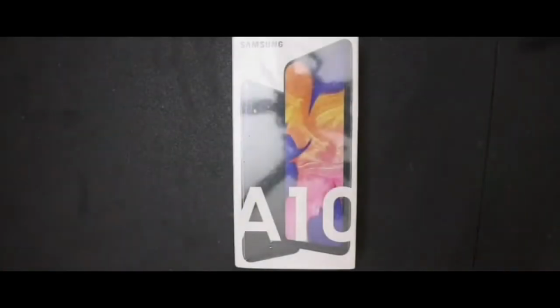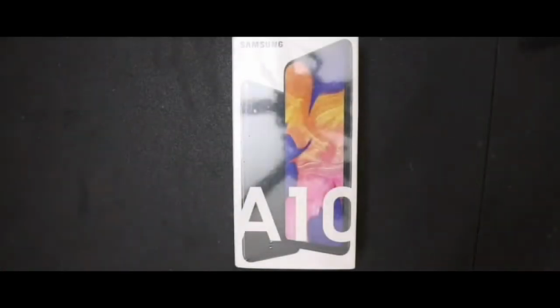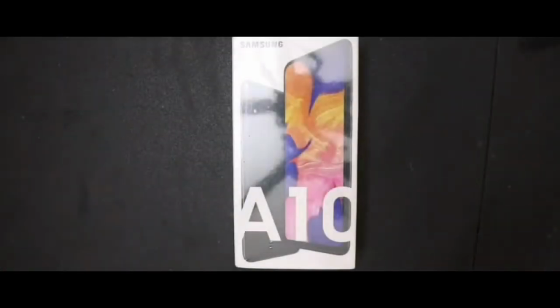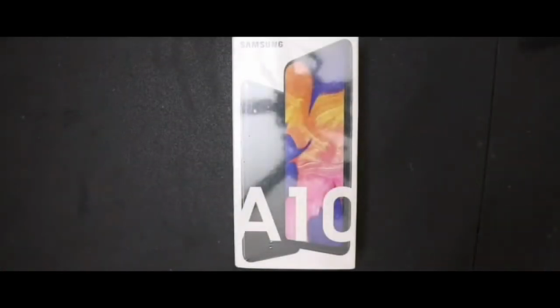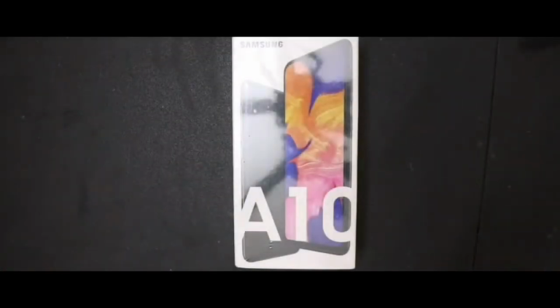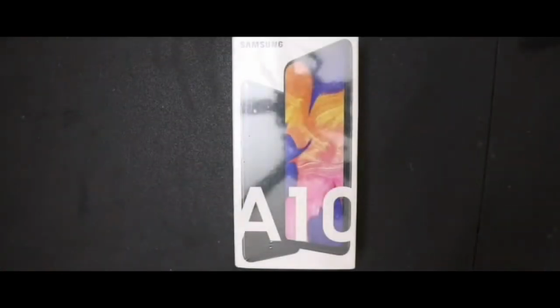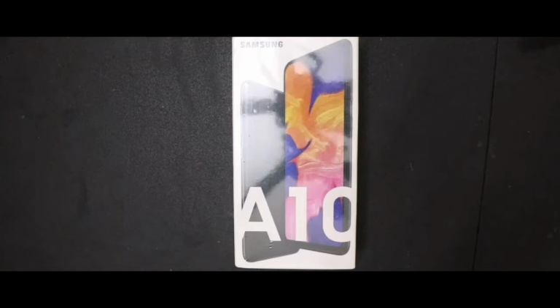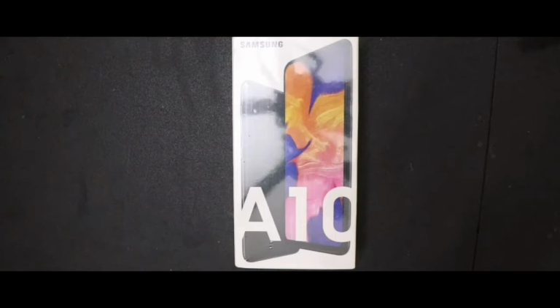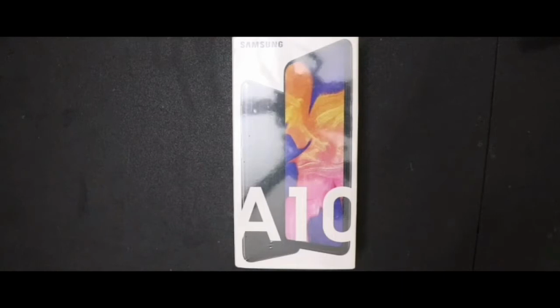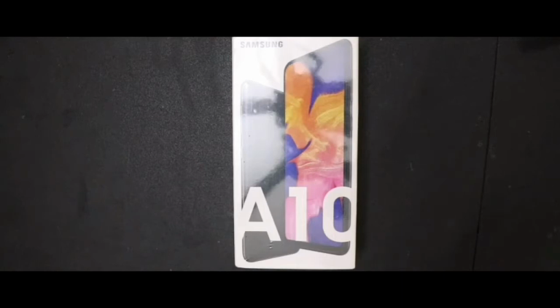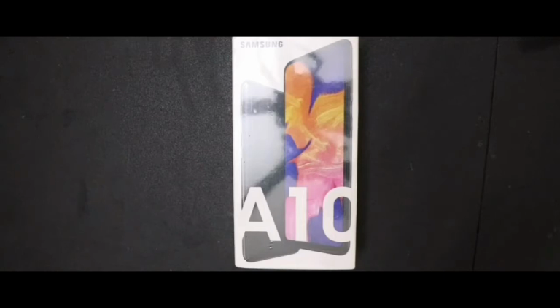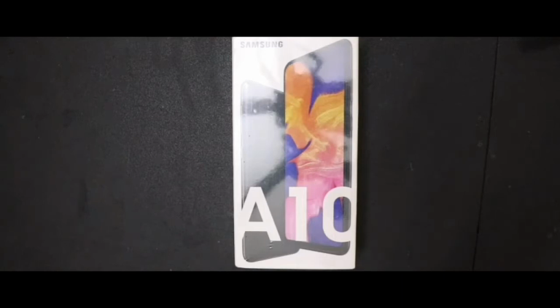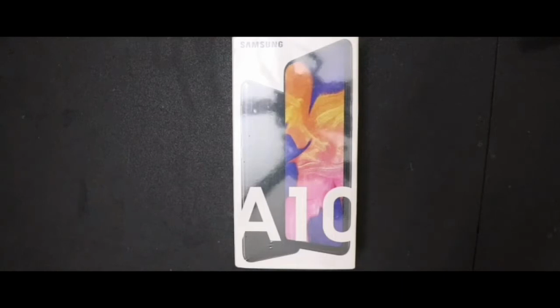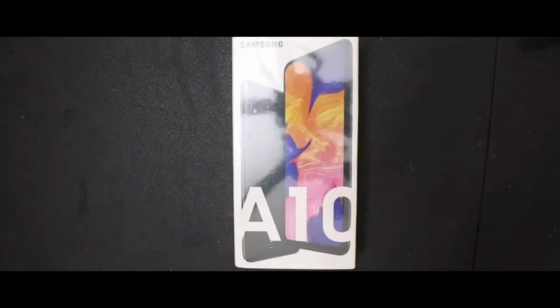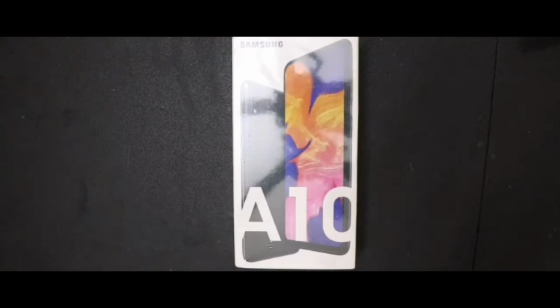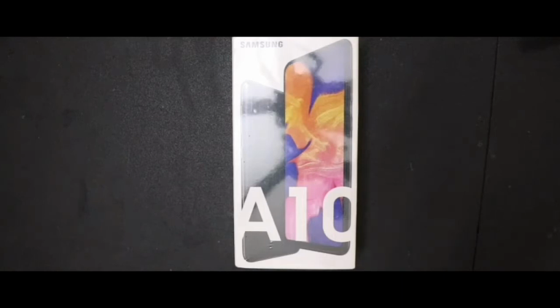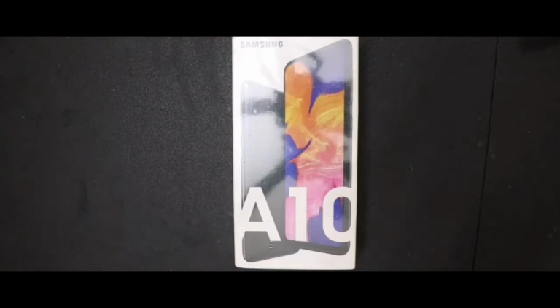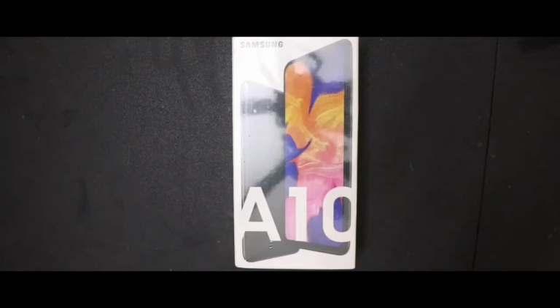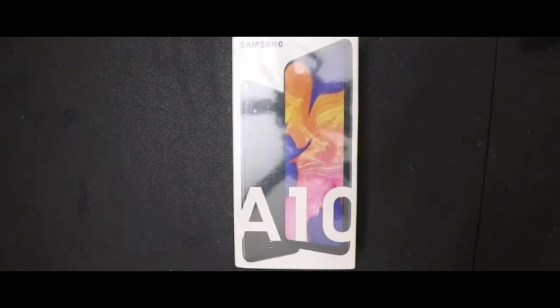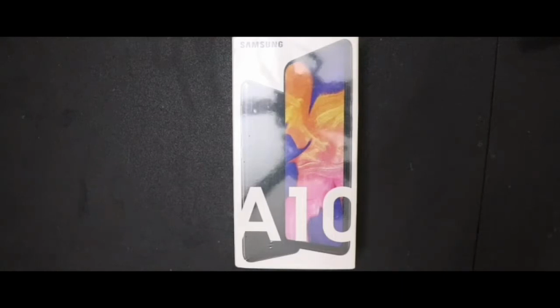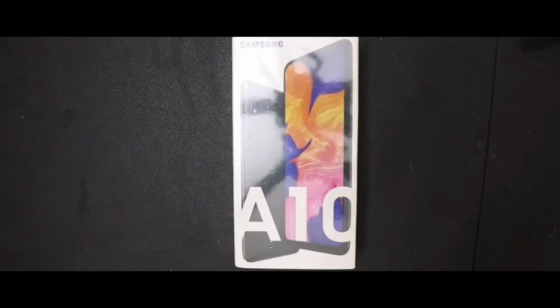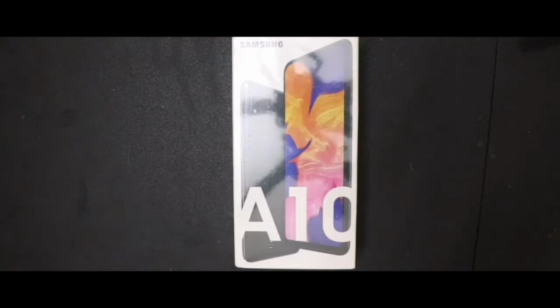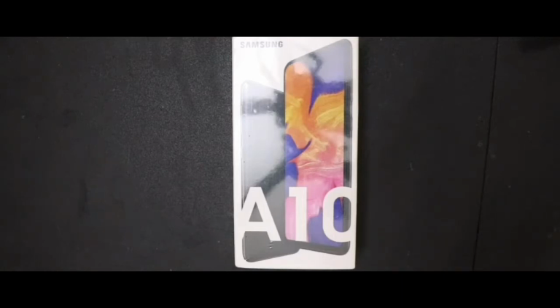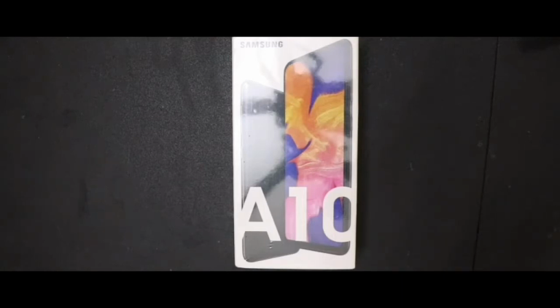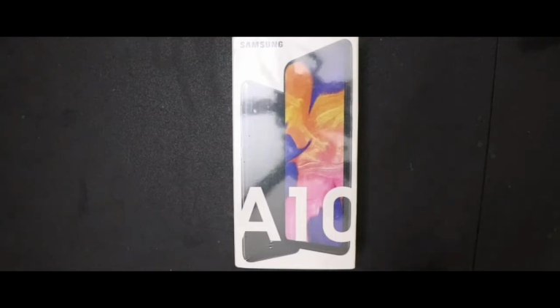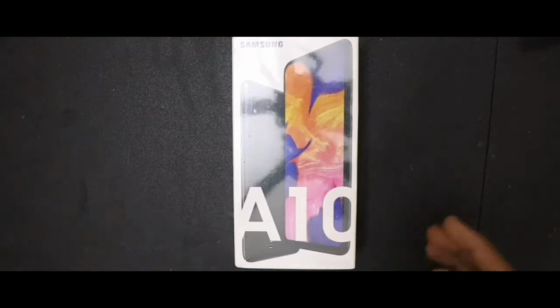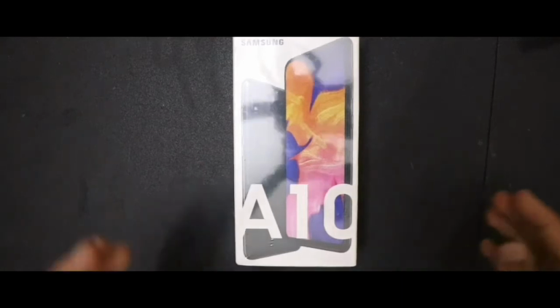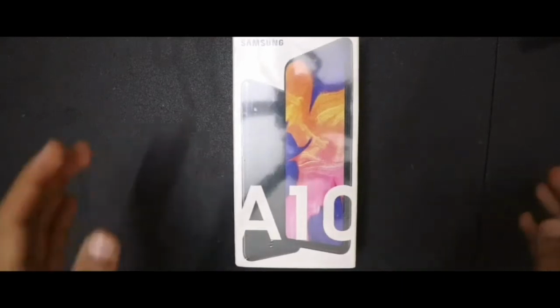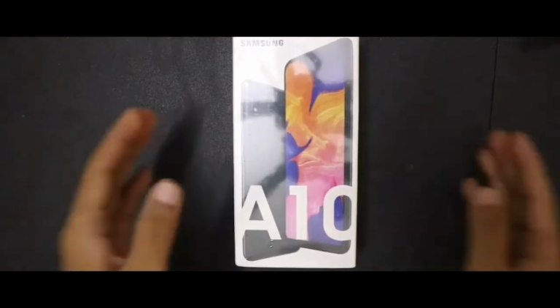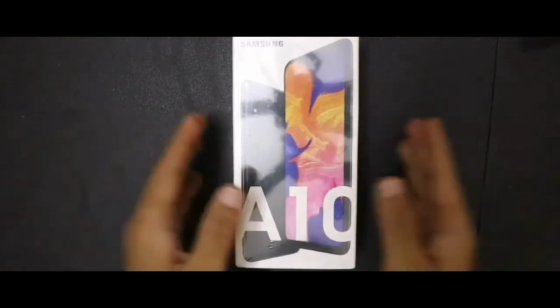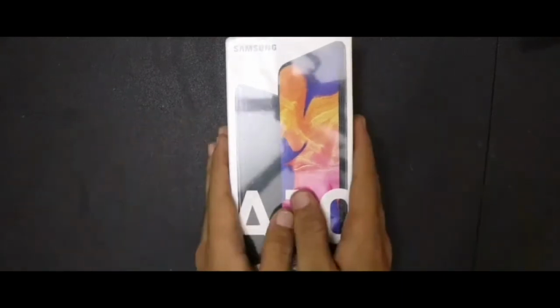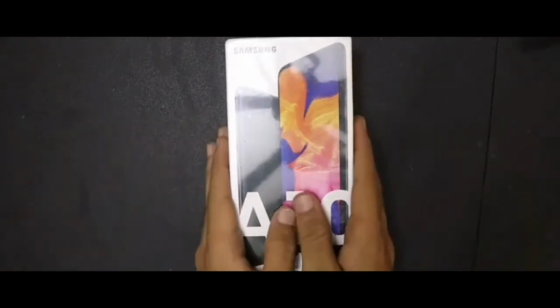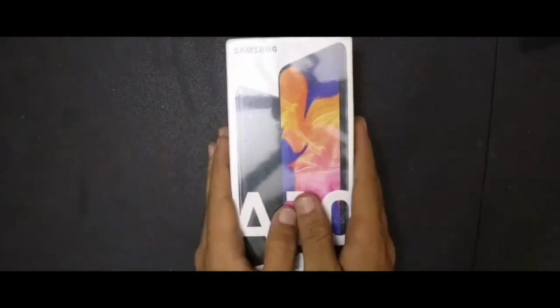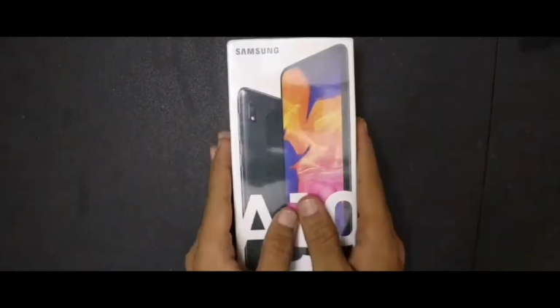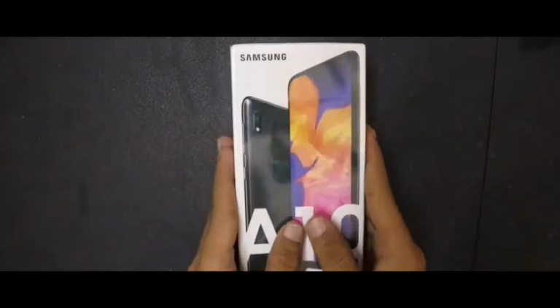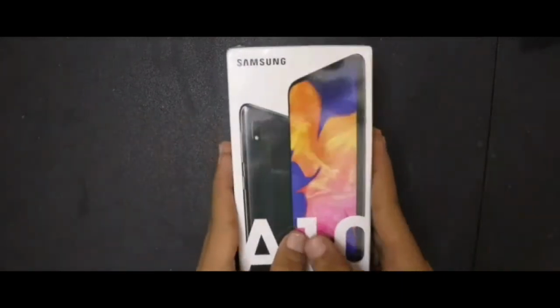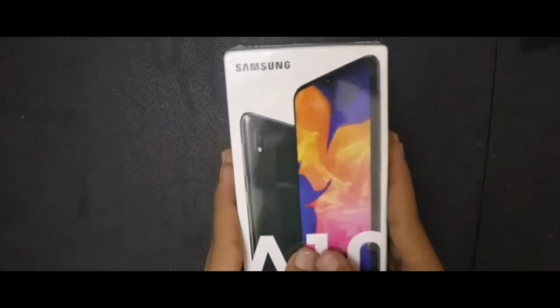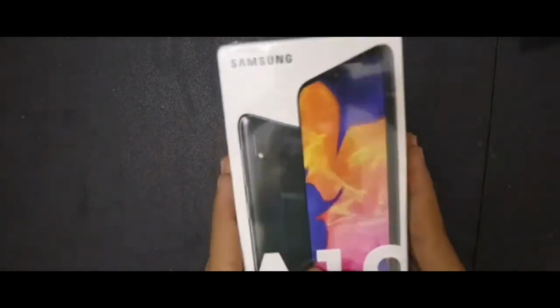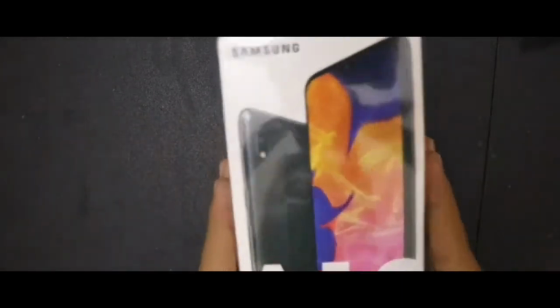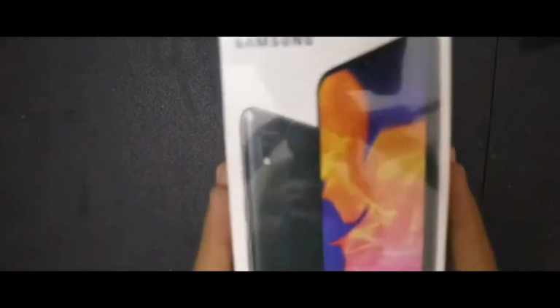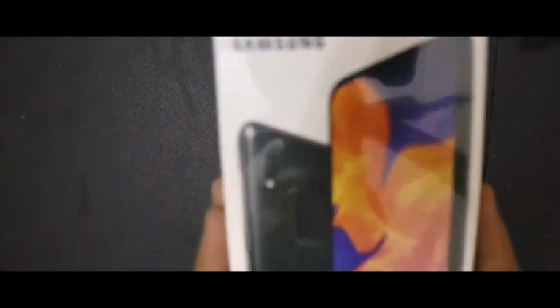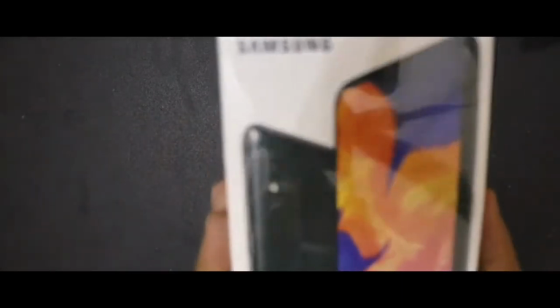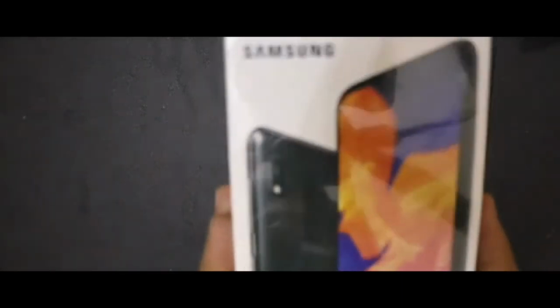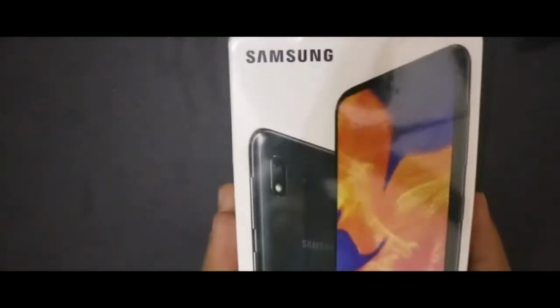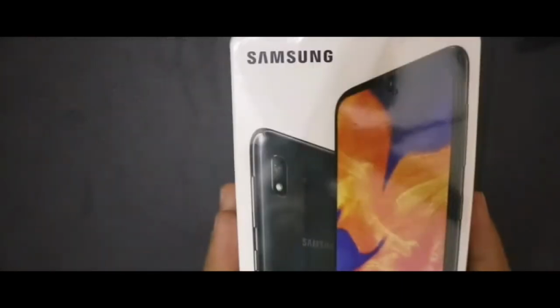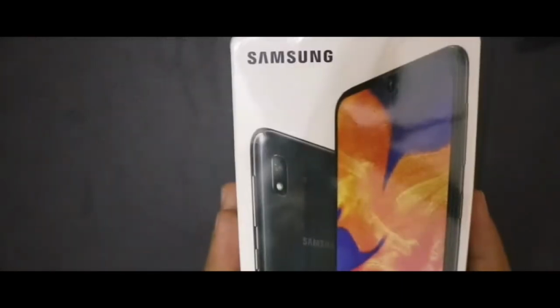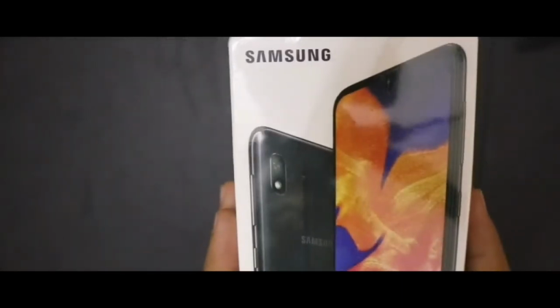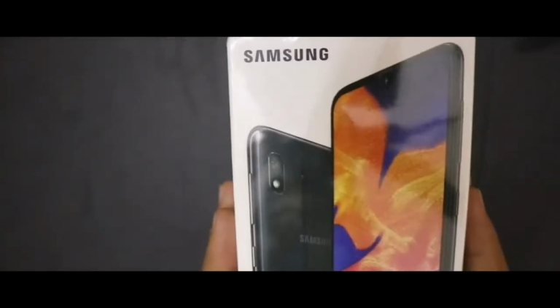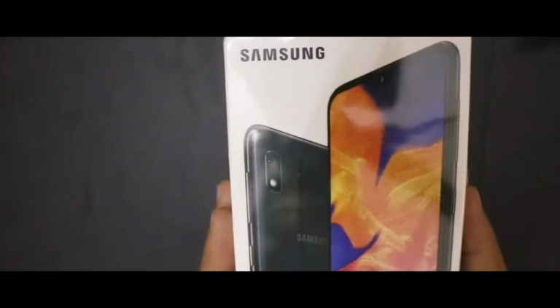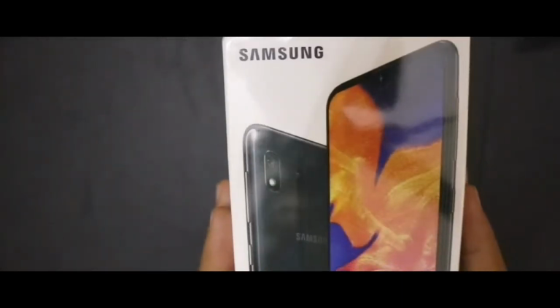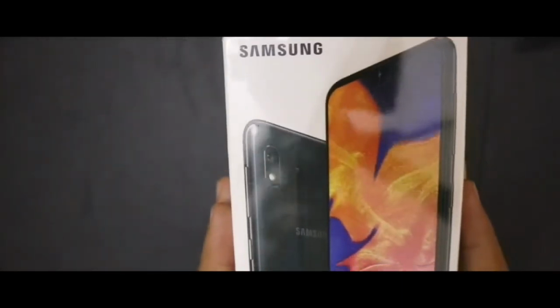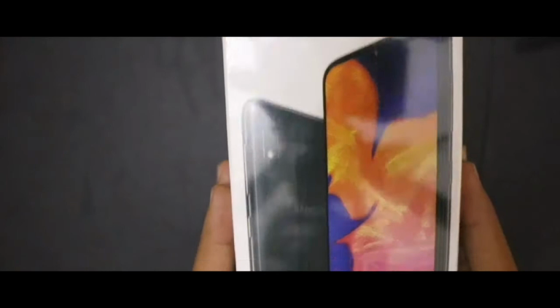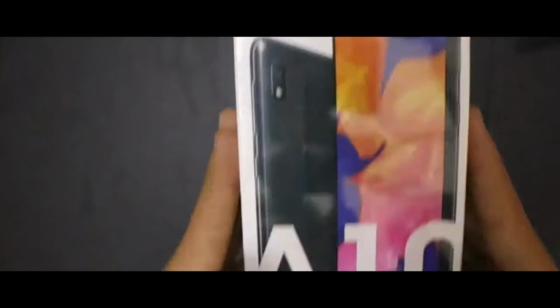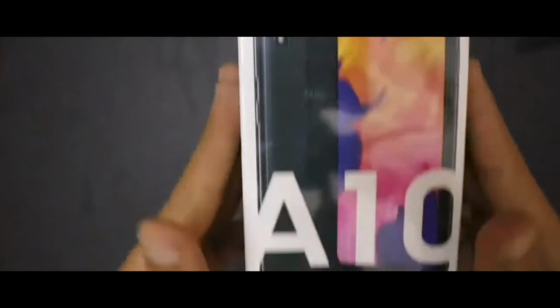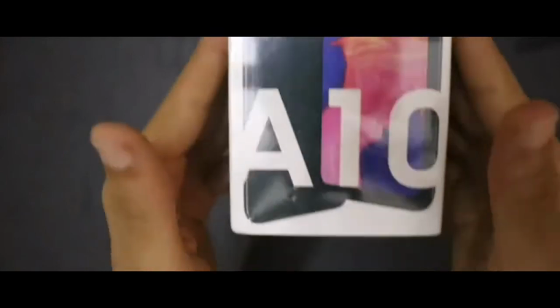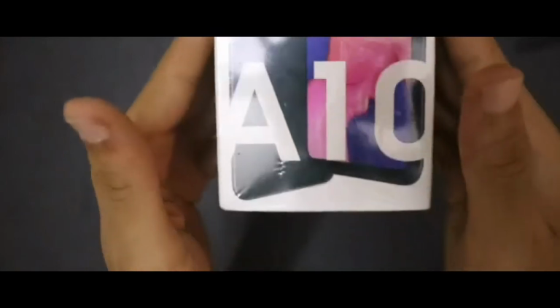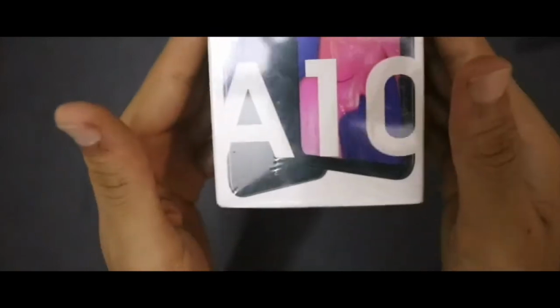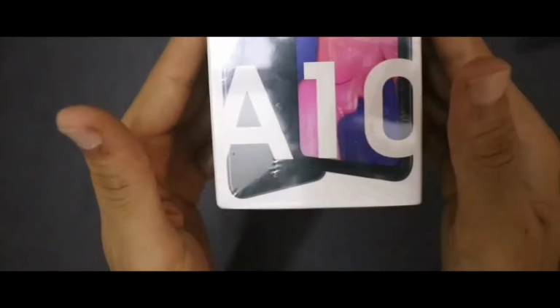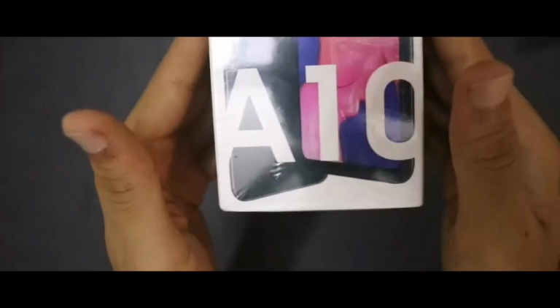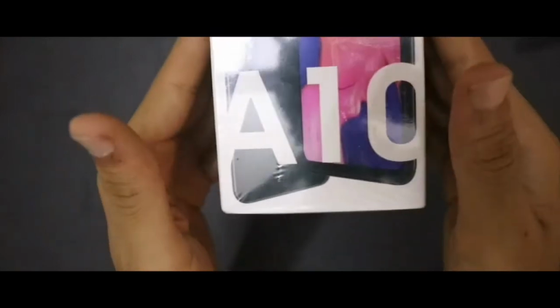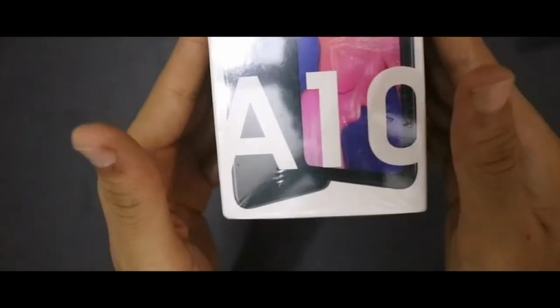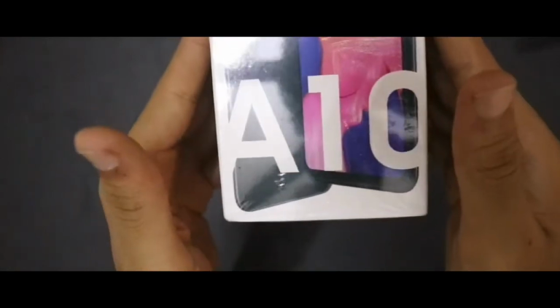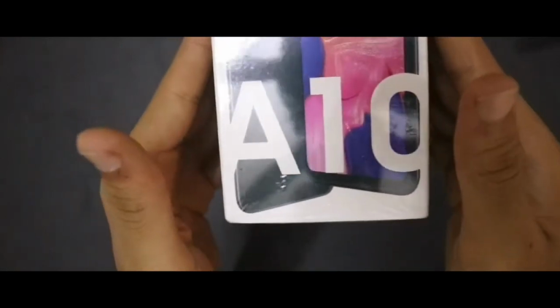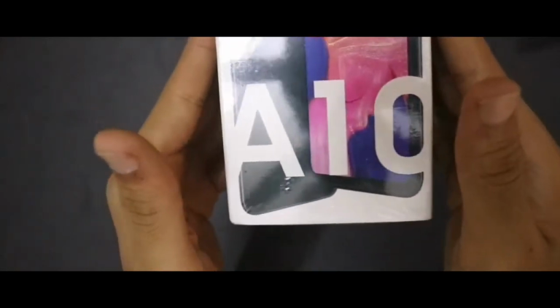Hello guys, it's me Amal from my channel Tick Unboxed and today I'm gonna review and unbox the Samsung Galaxy A10.